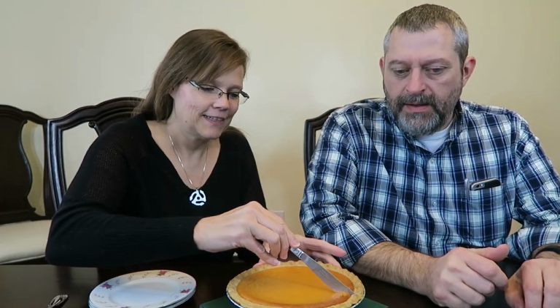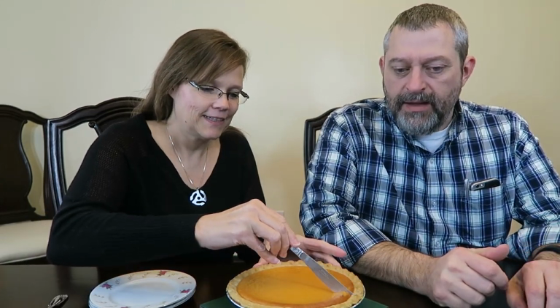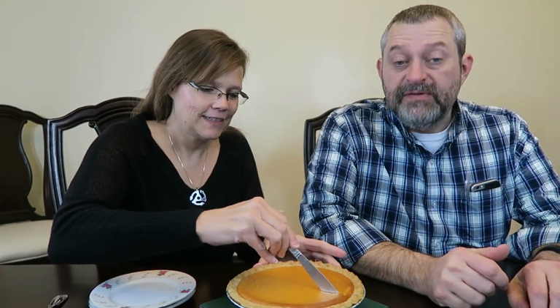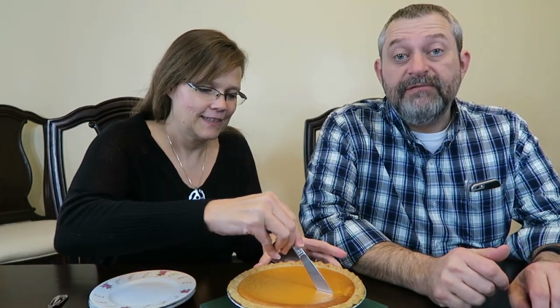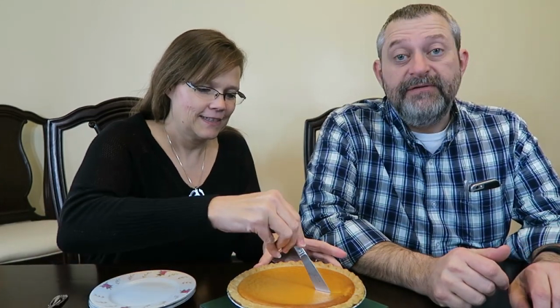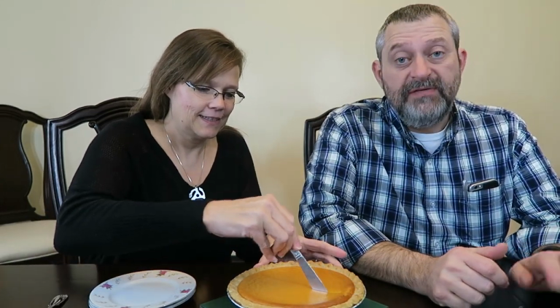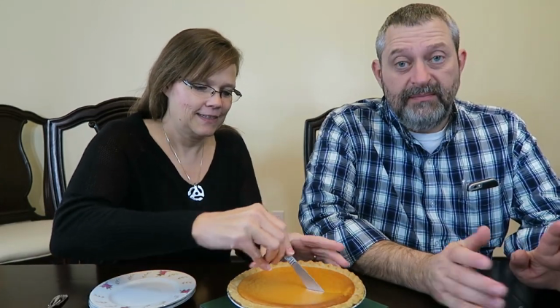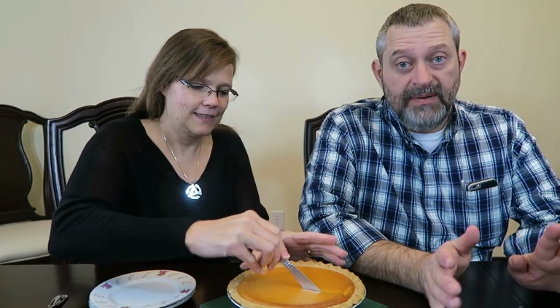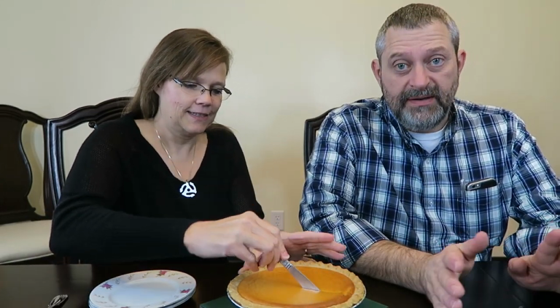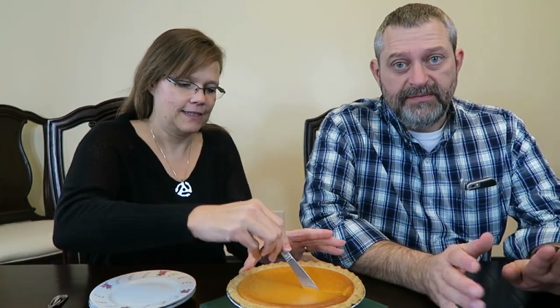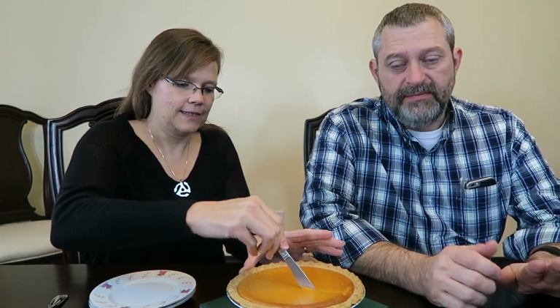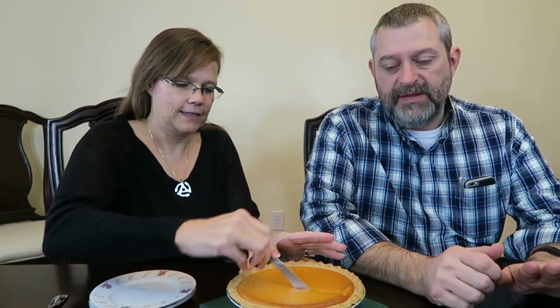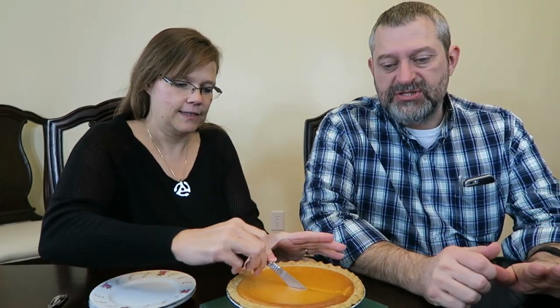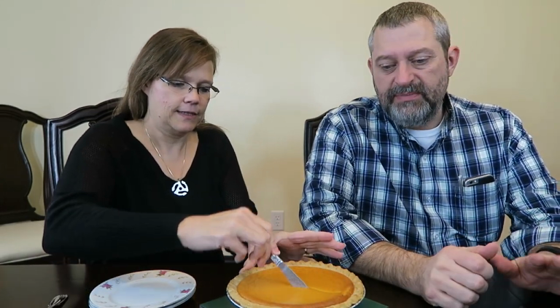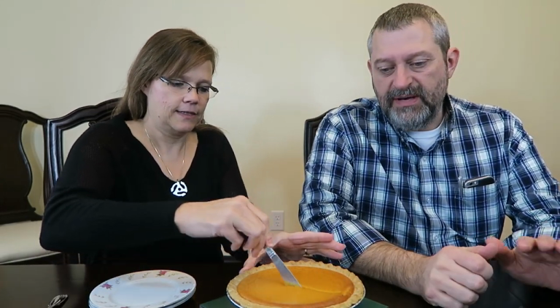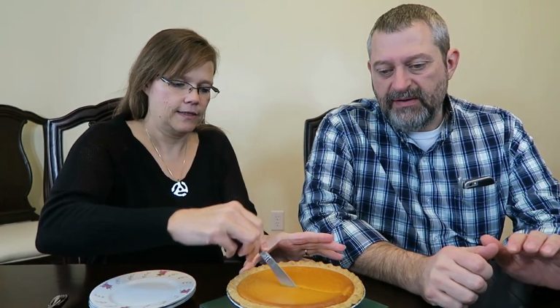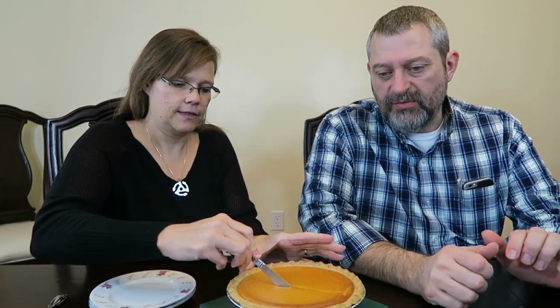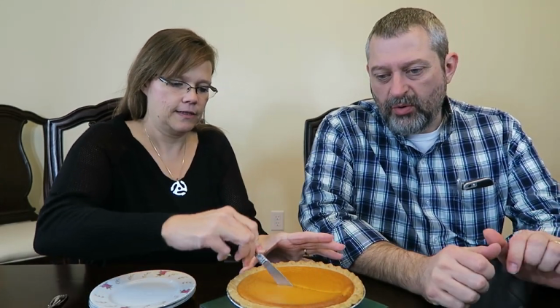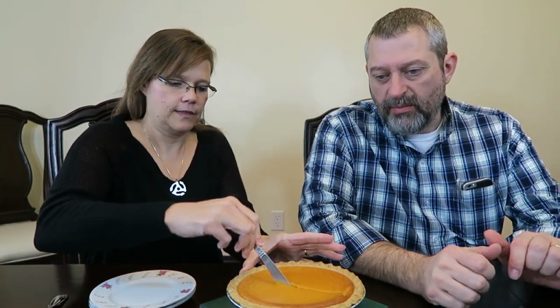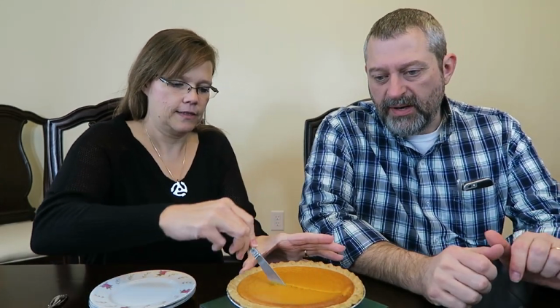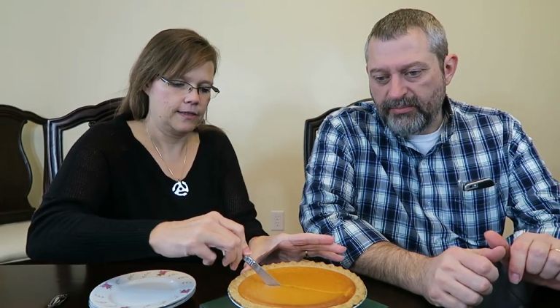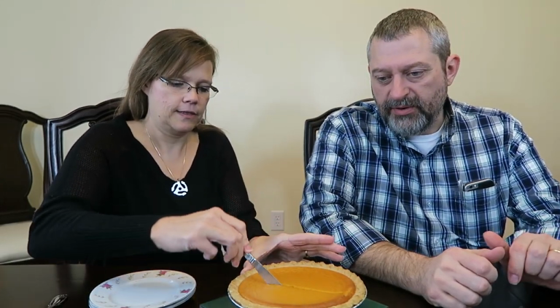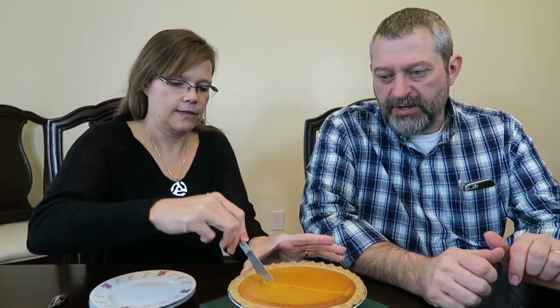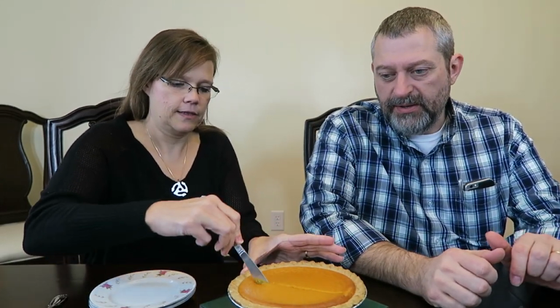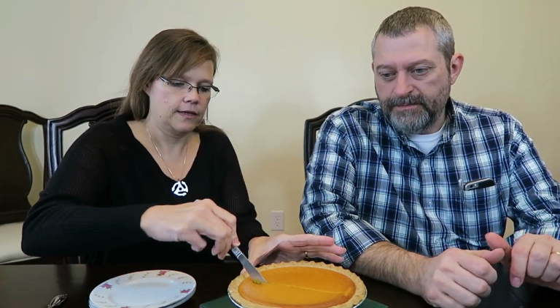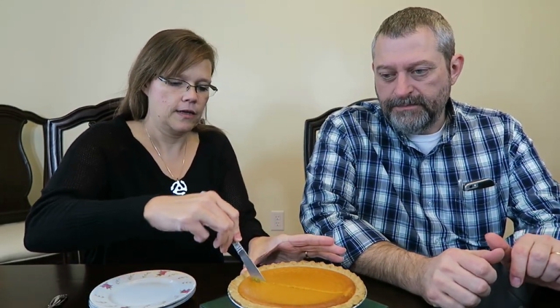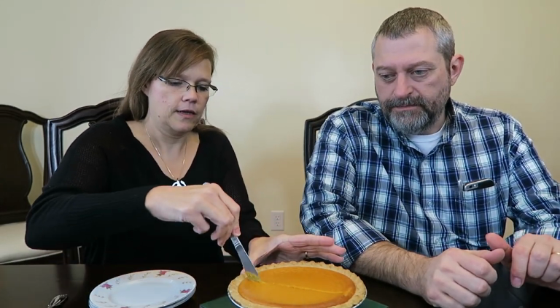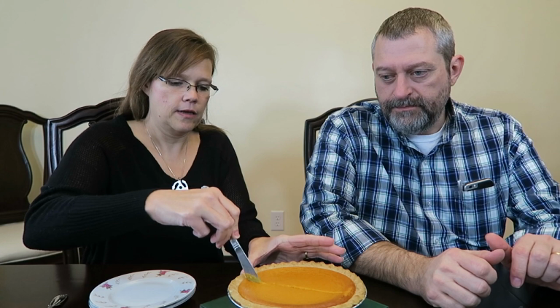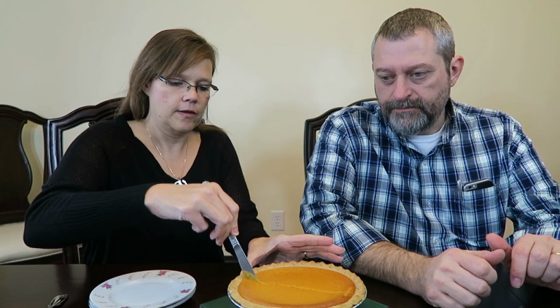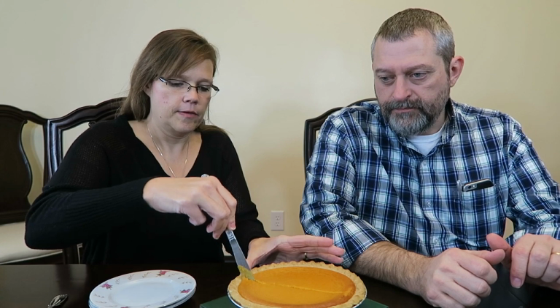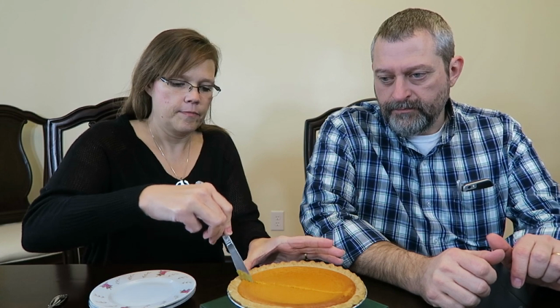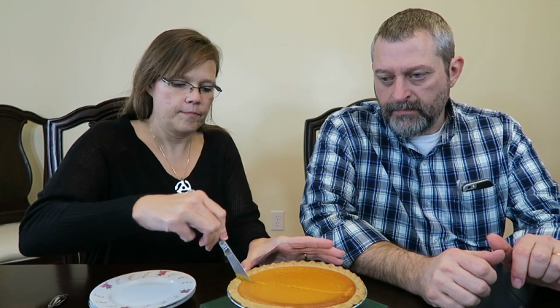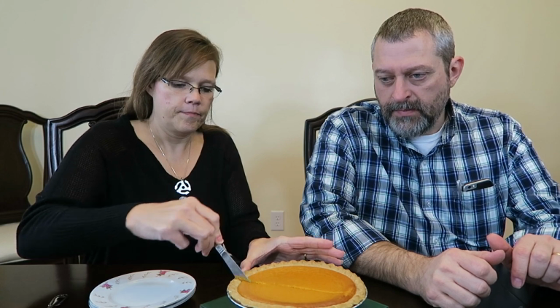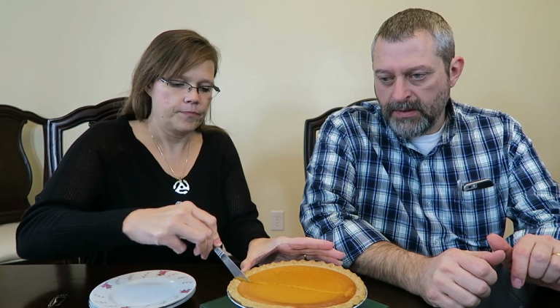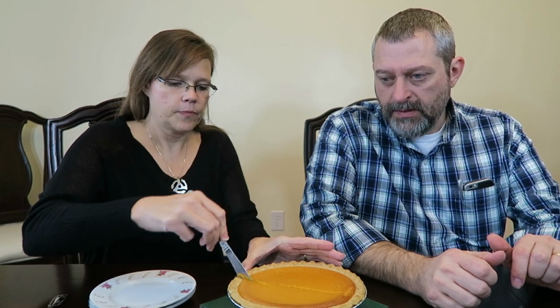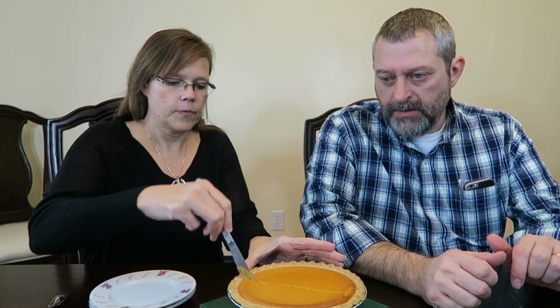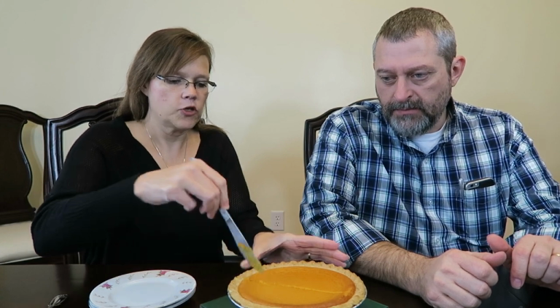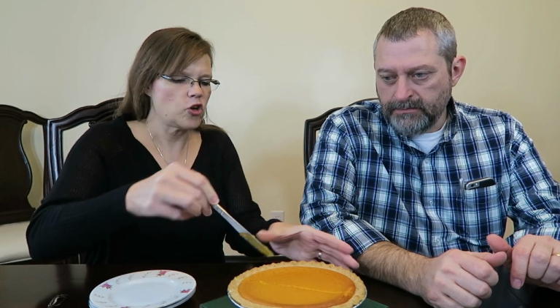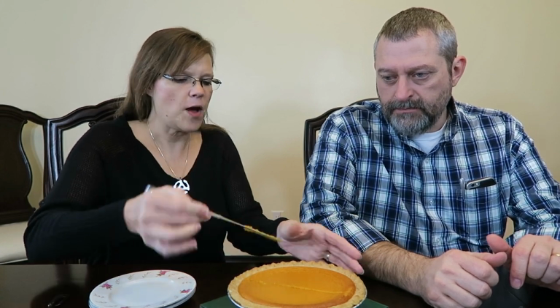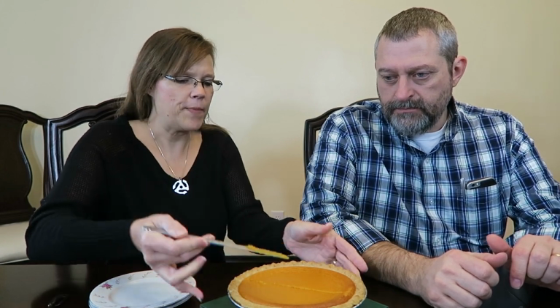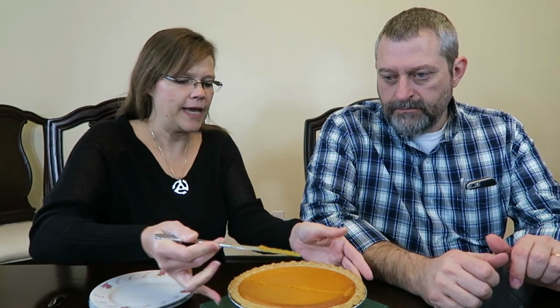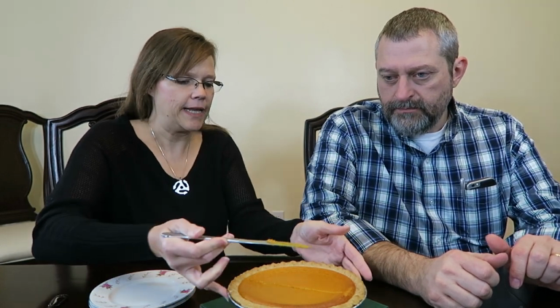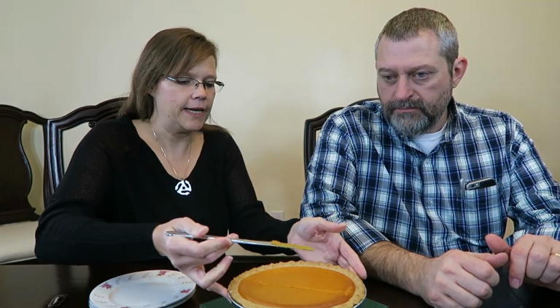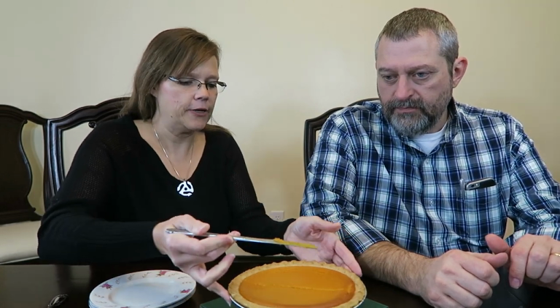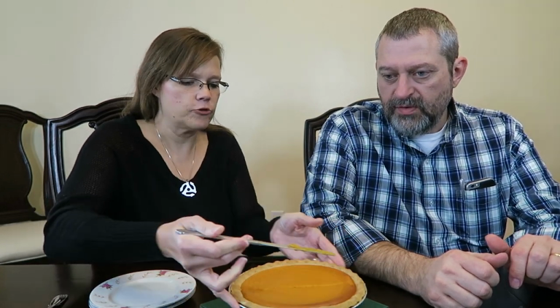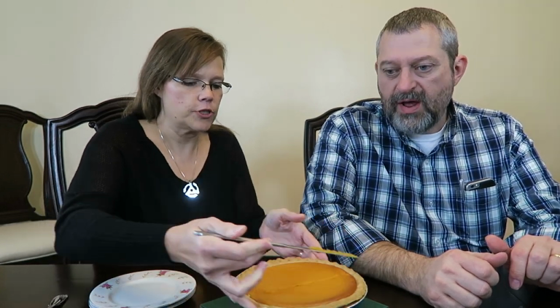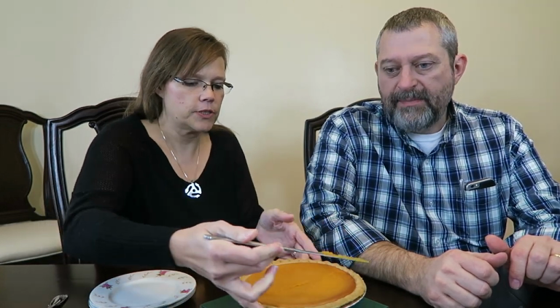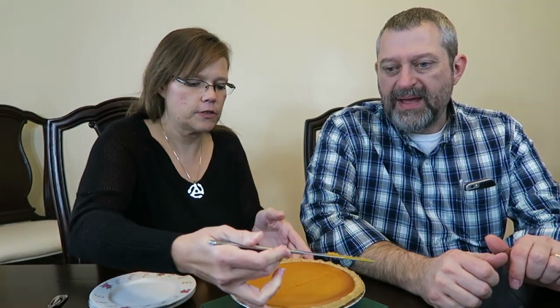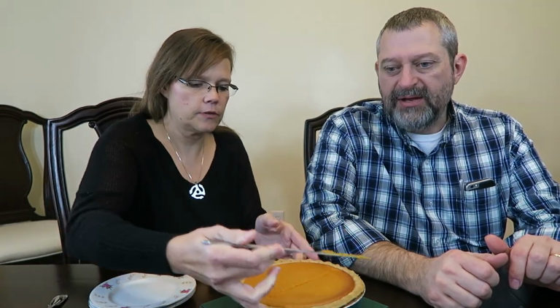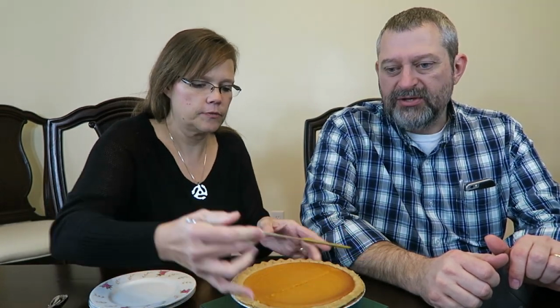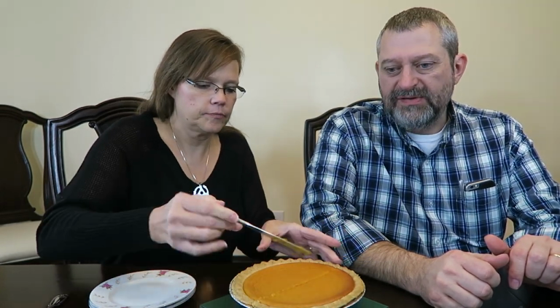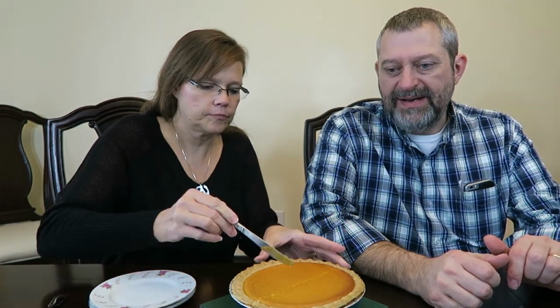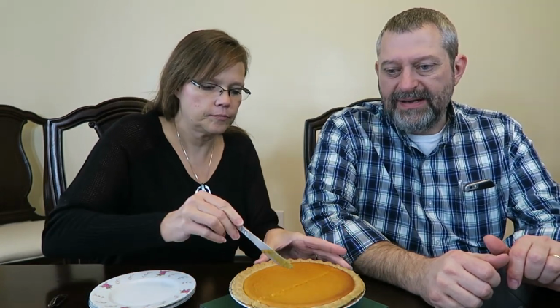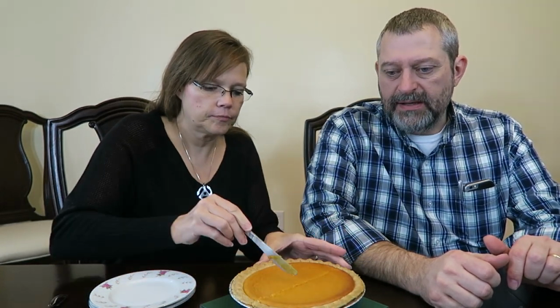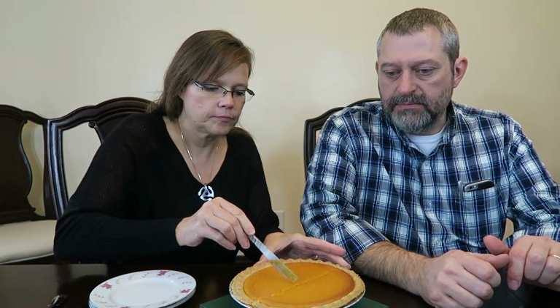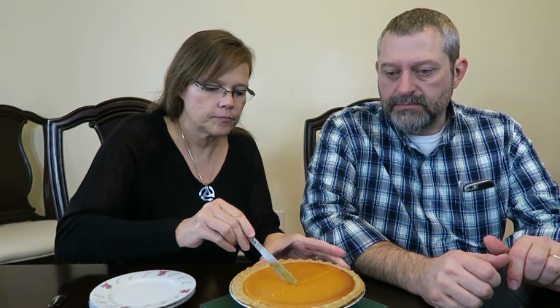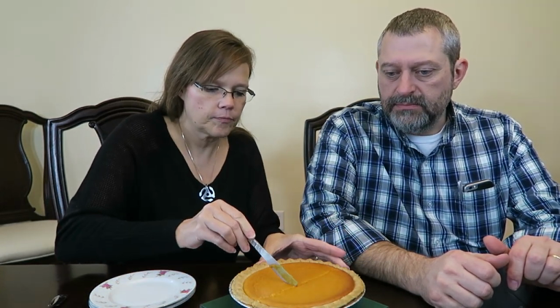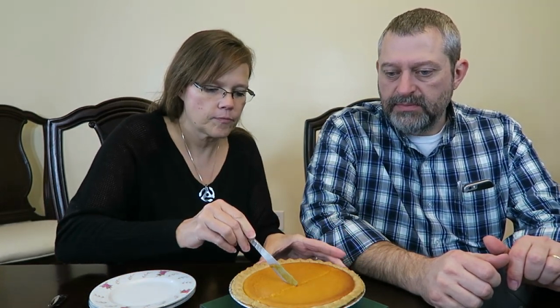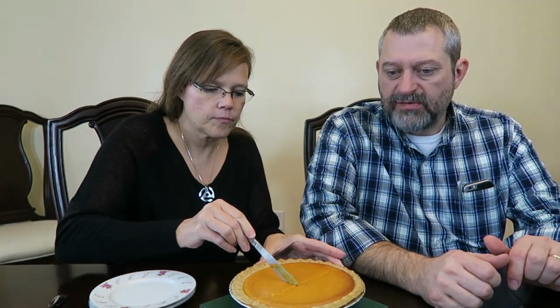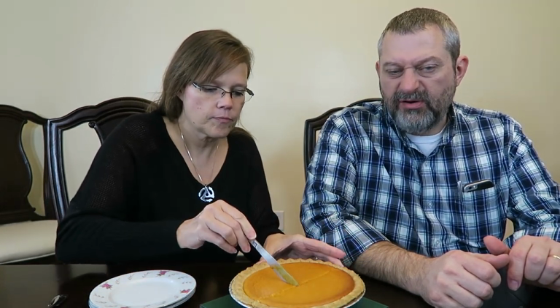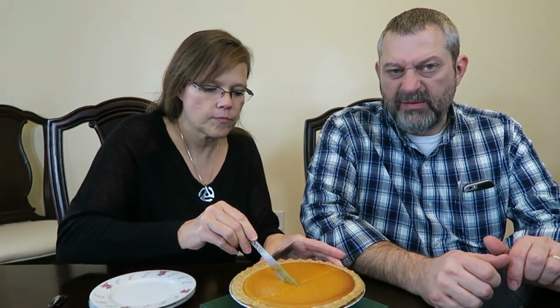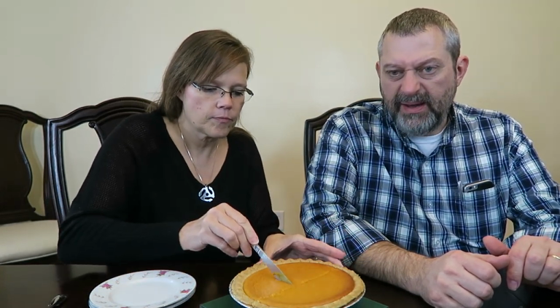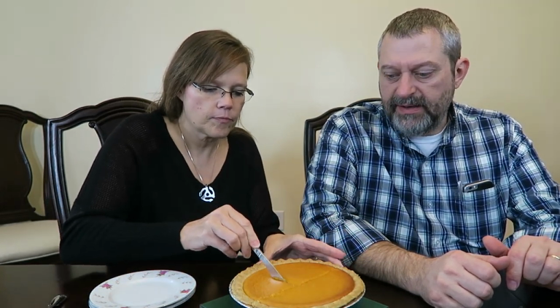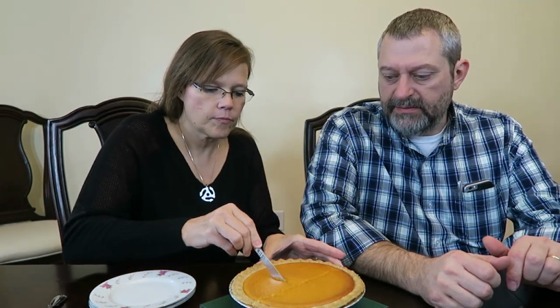It was in for 15 minutes — that should be enough to warm it up pretty good. Because you're not really baking it; it's already baked. You're just heating it.